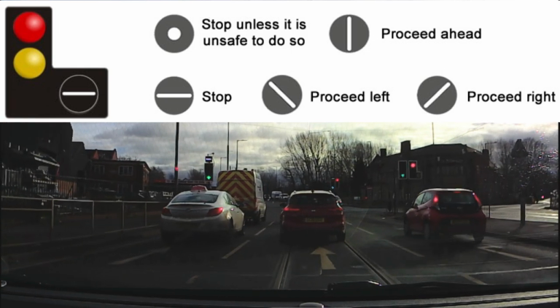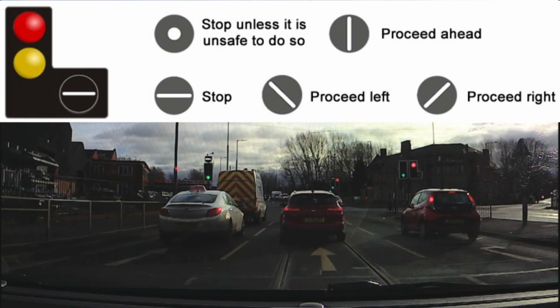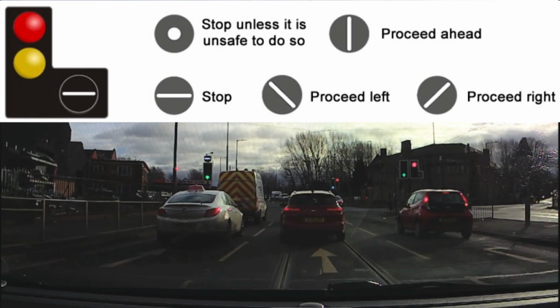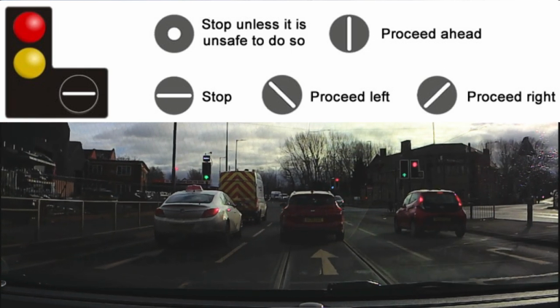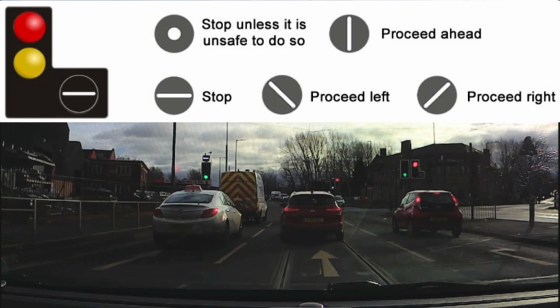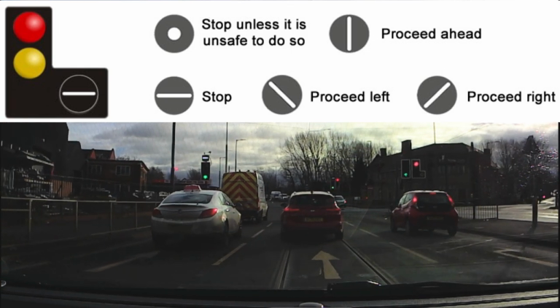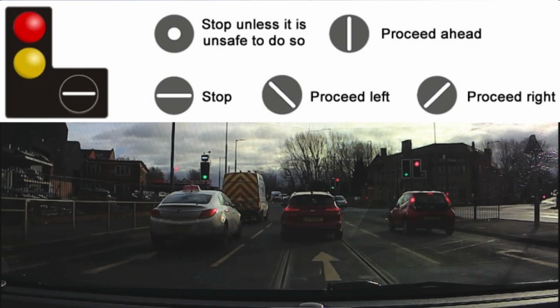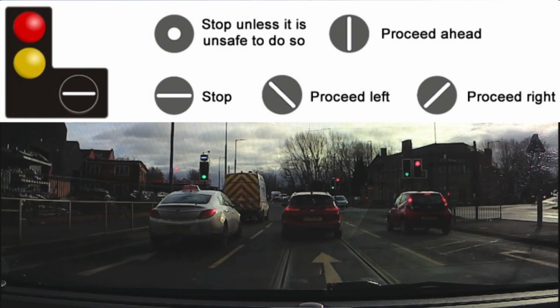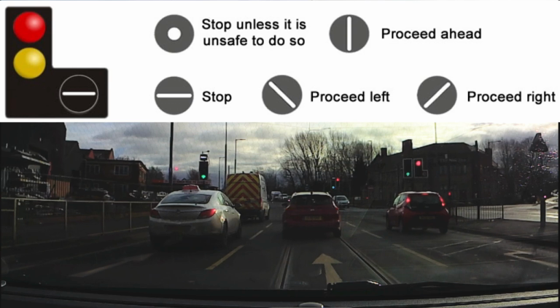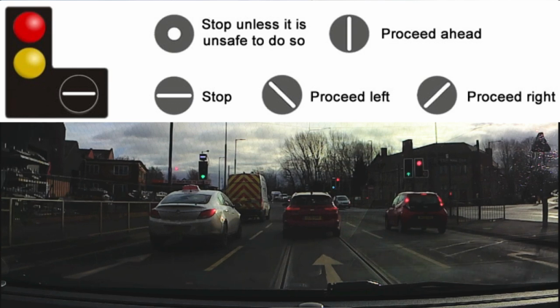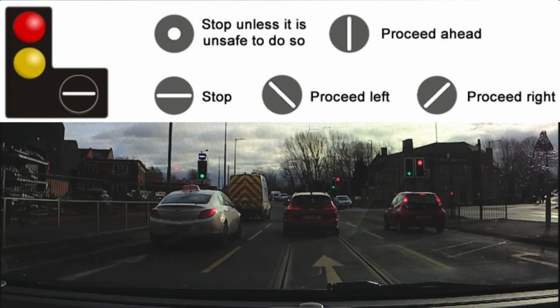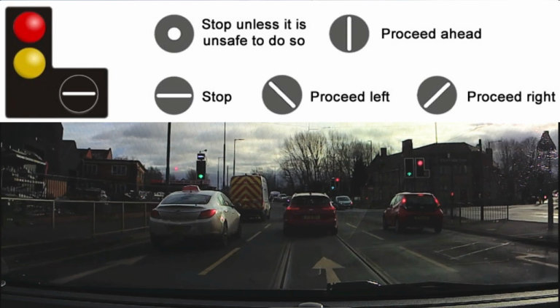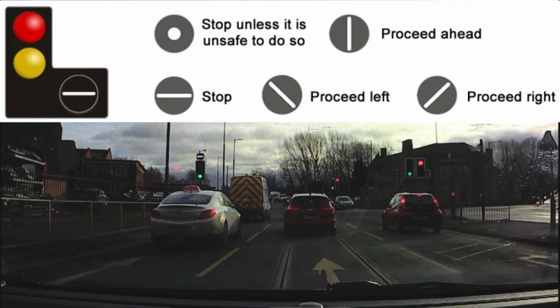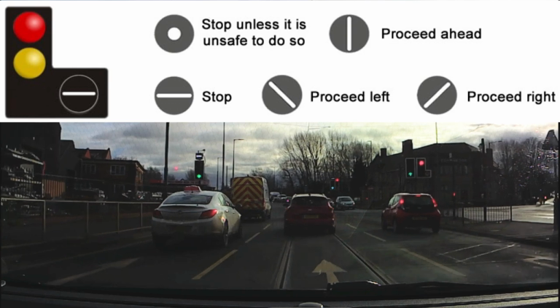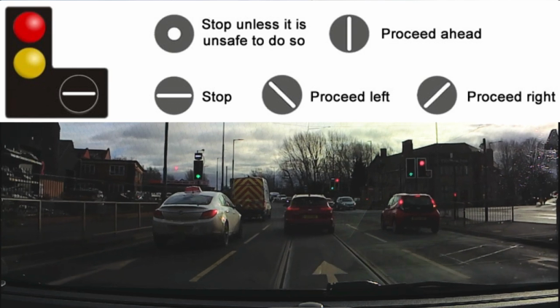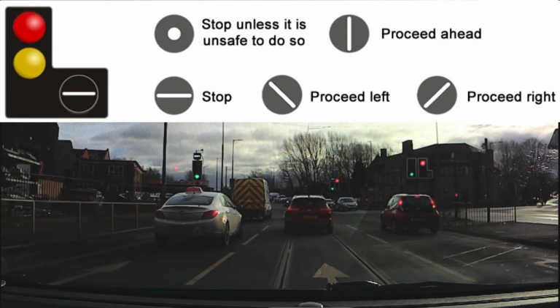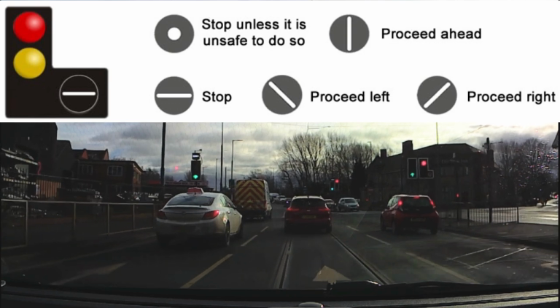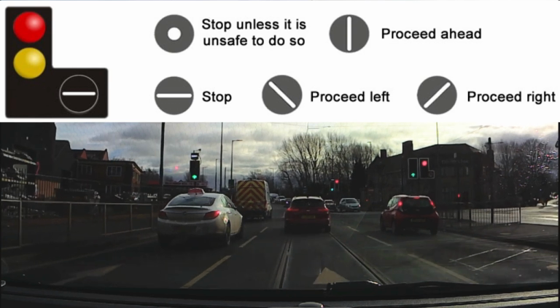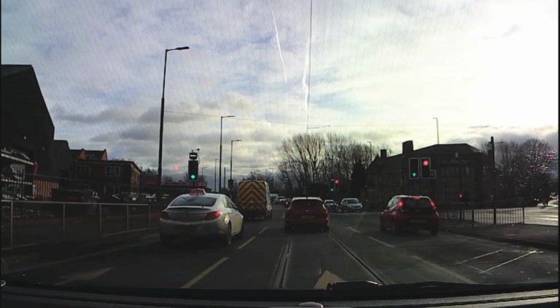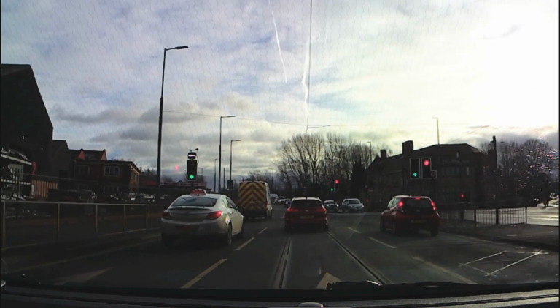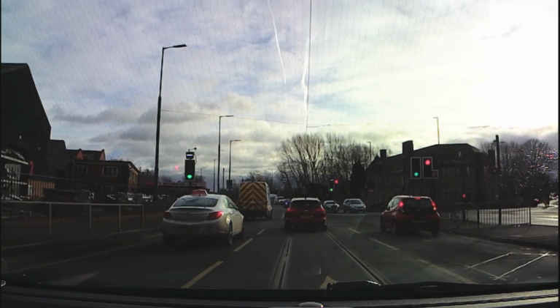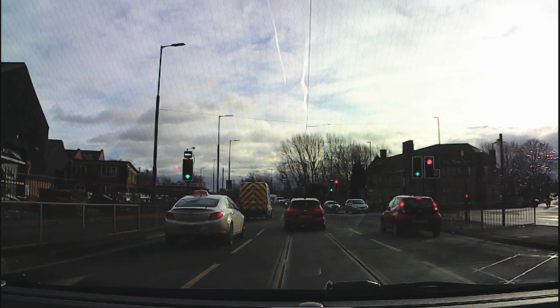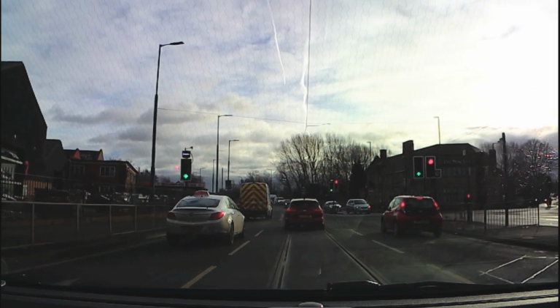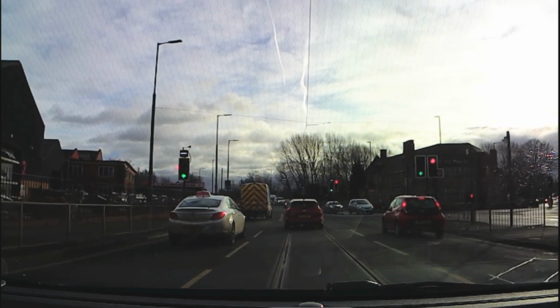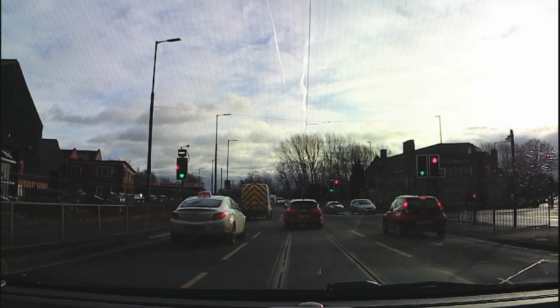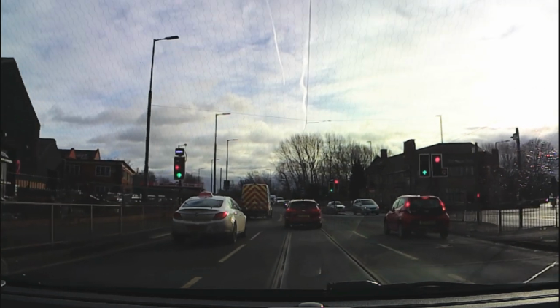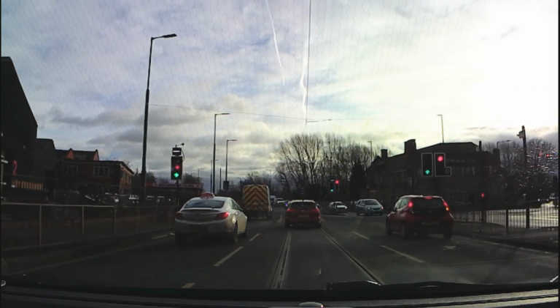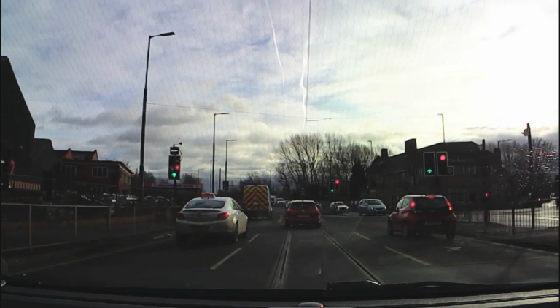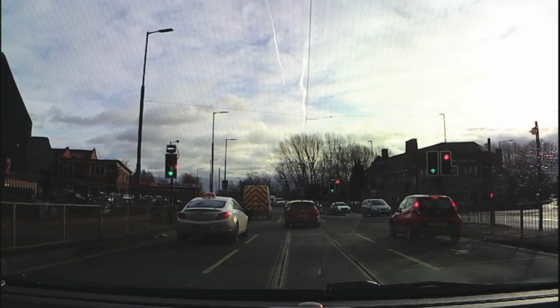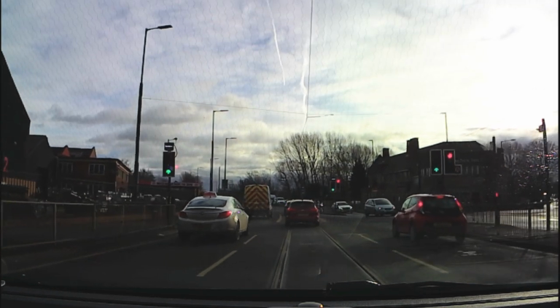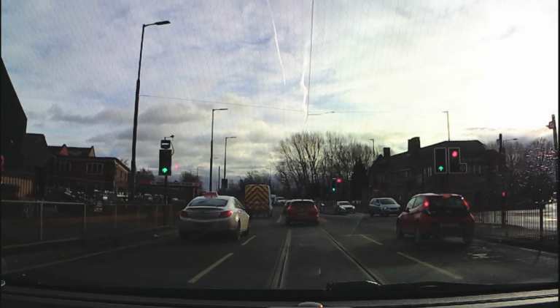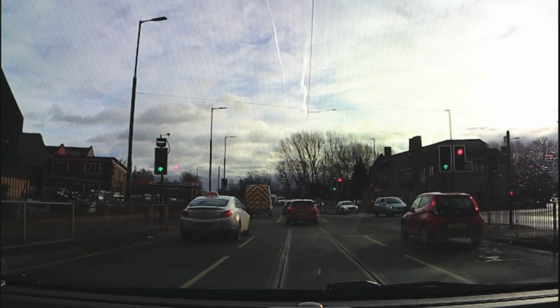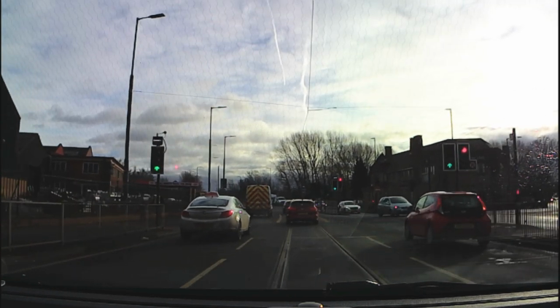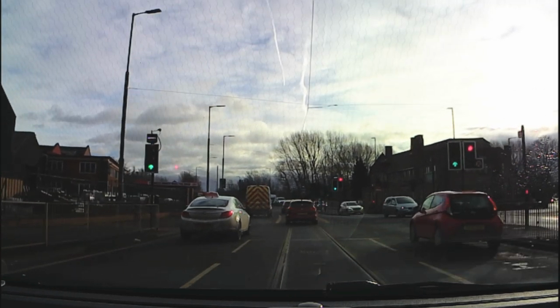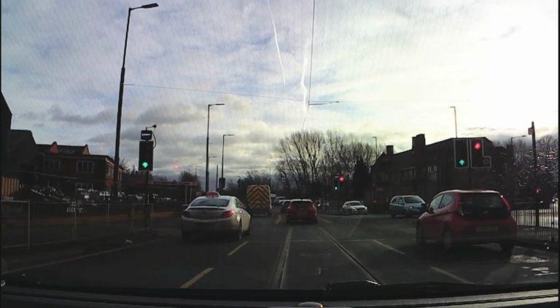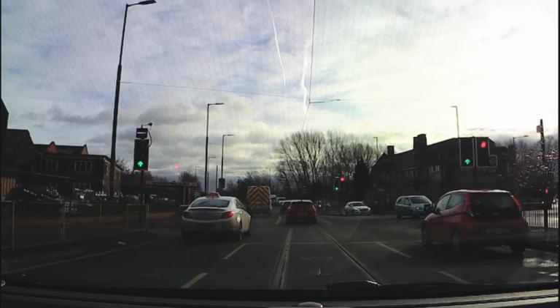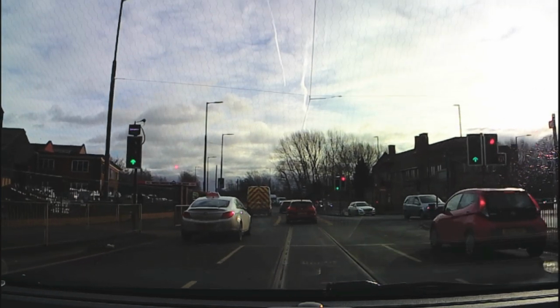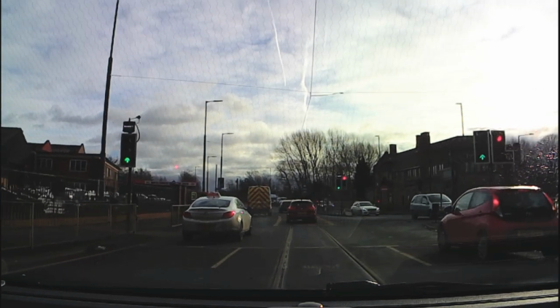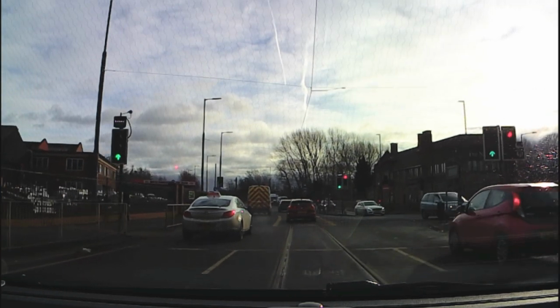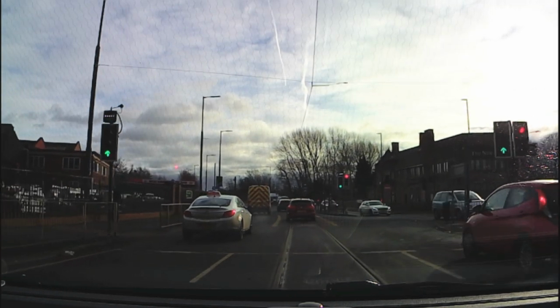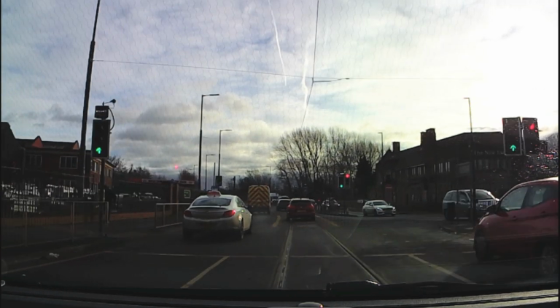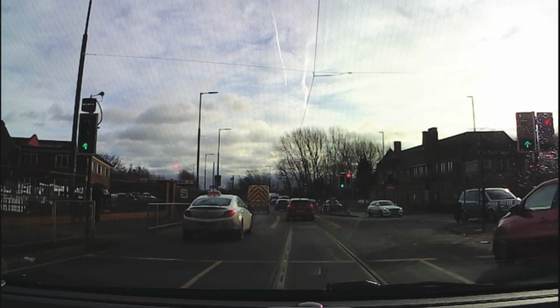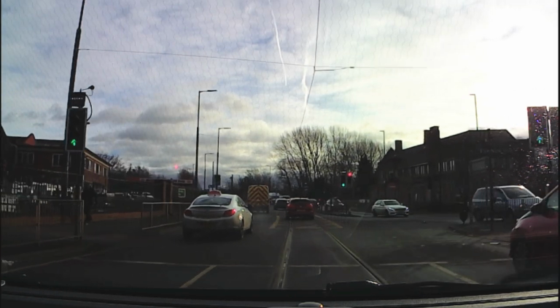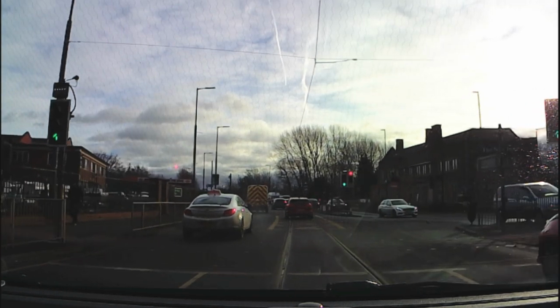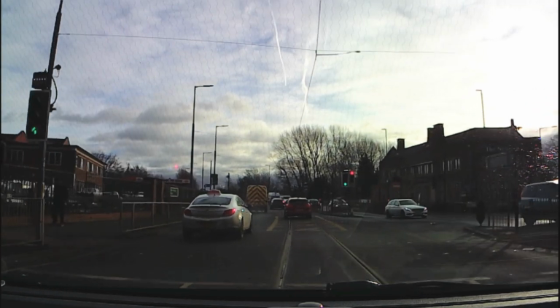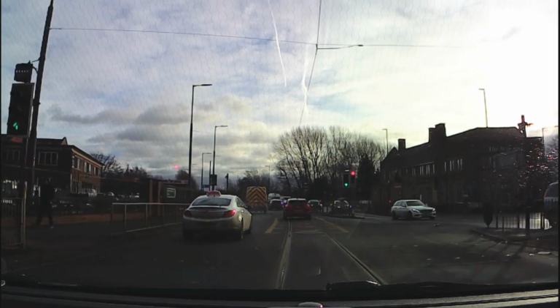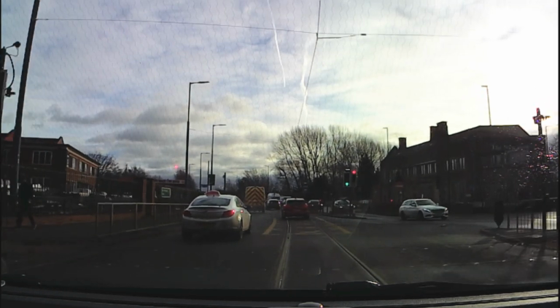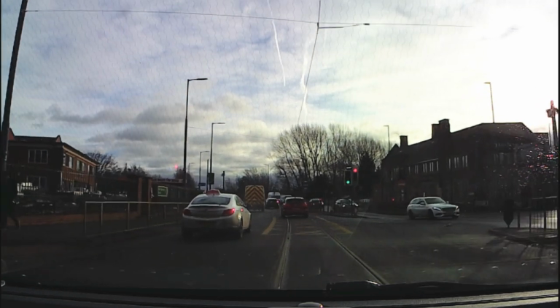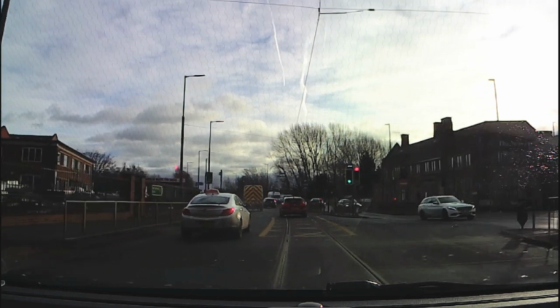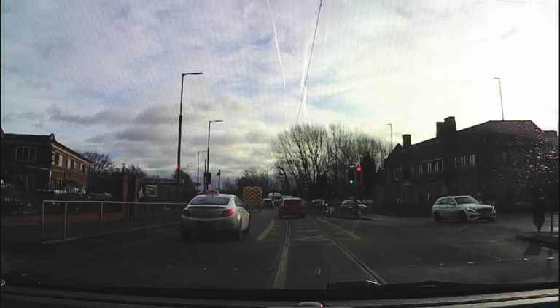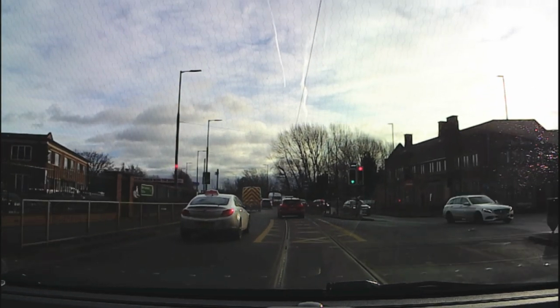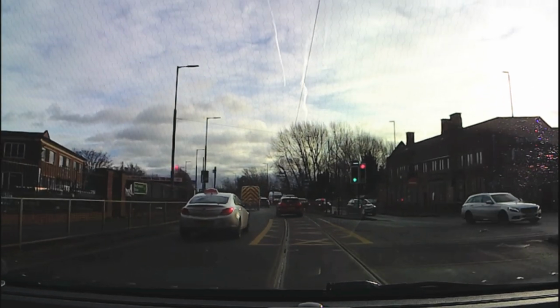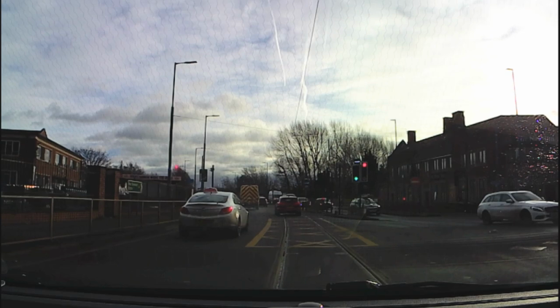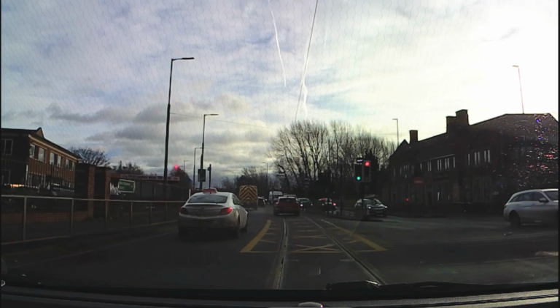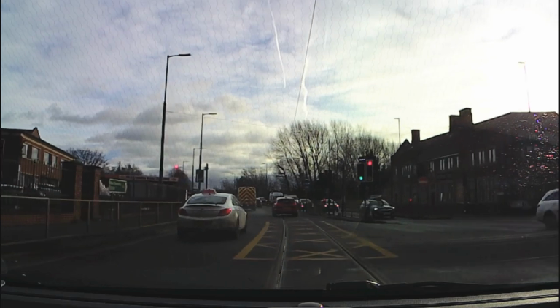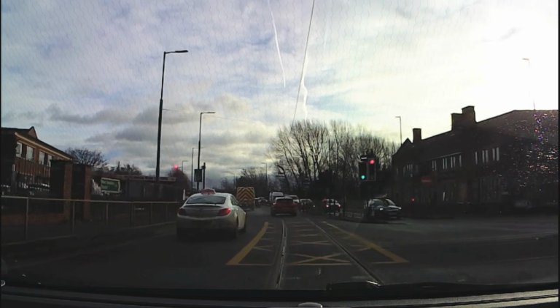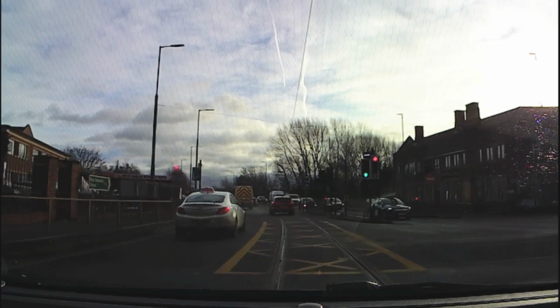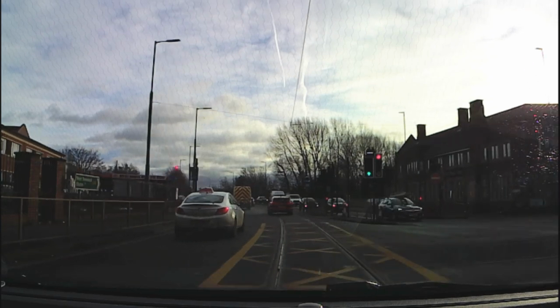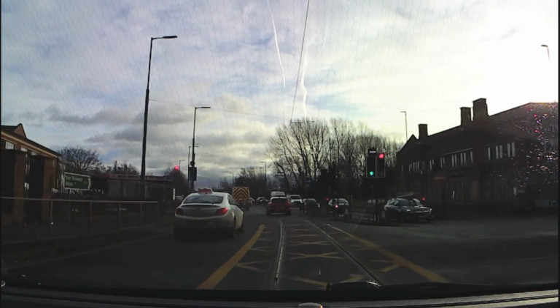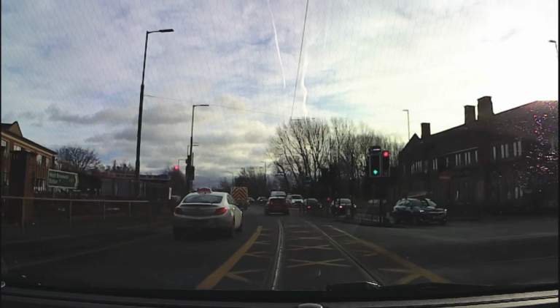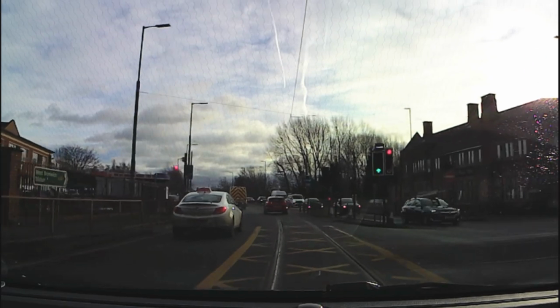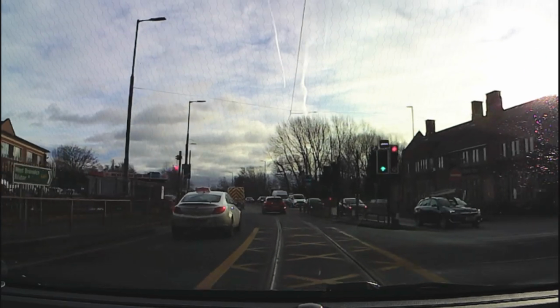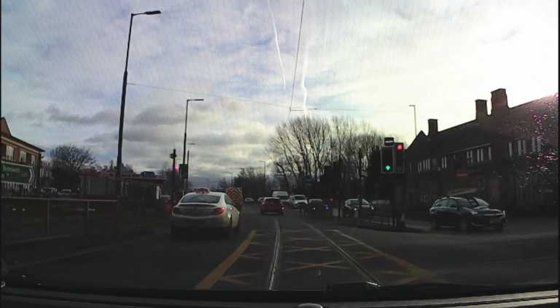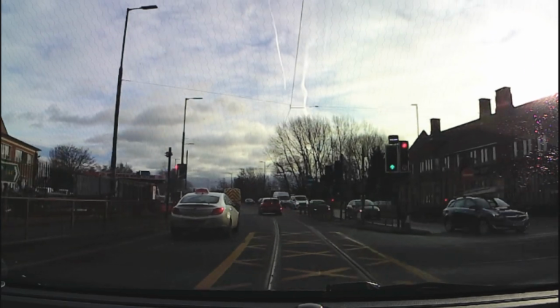As there aren't any trams here at the moment, the tram traffic lights are still showing a stop aspect.